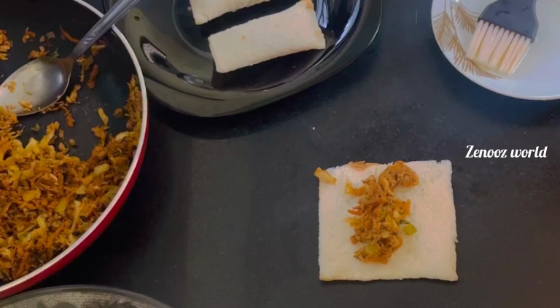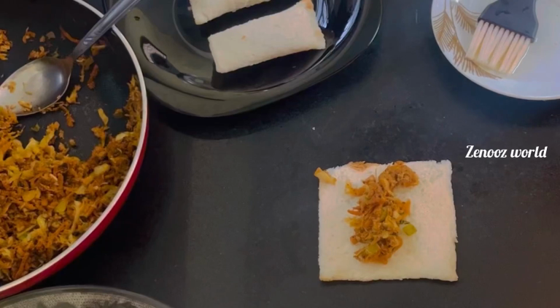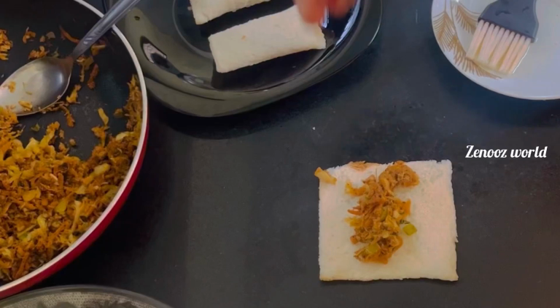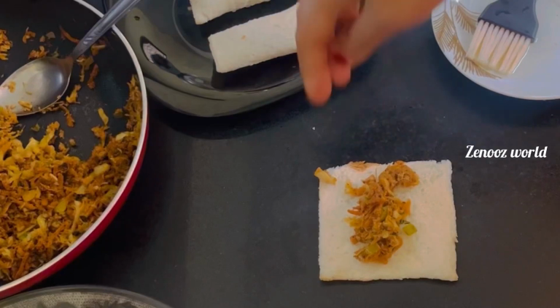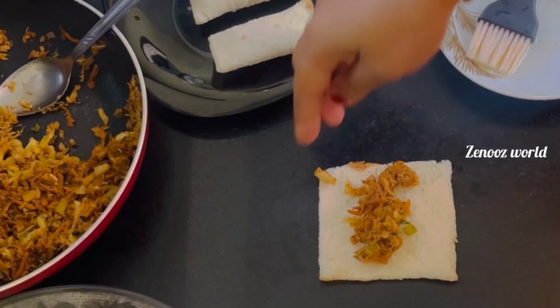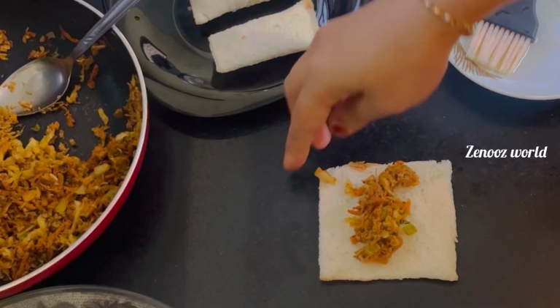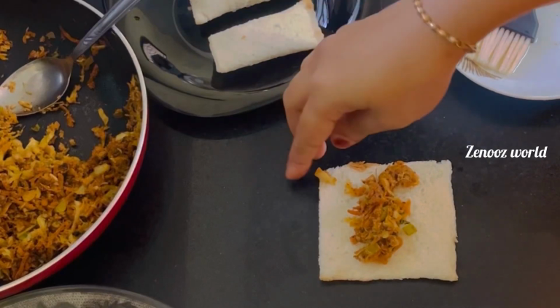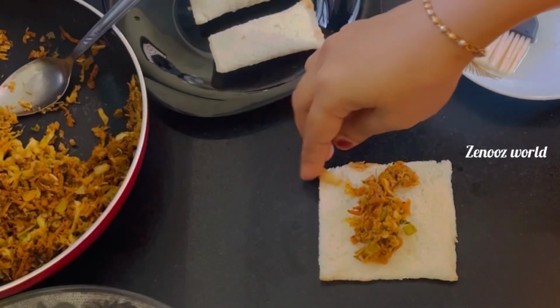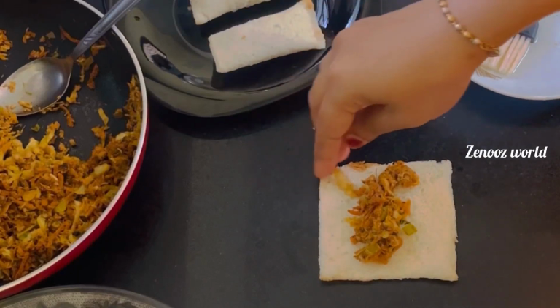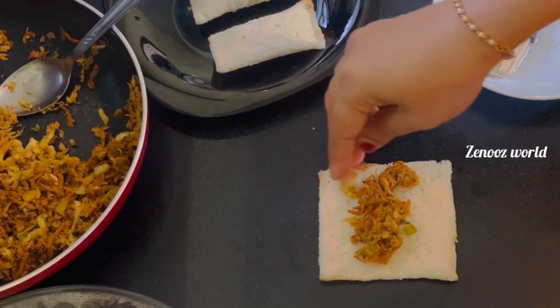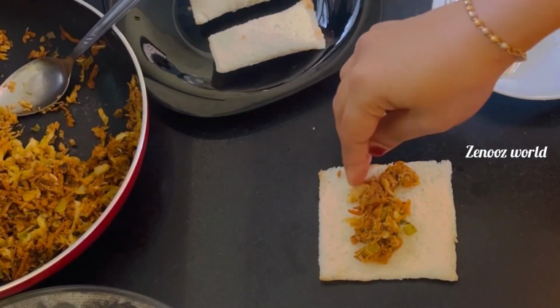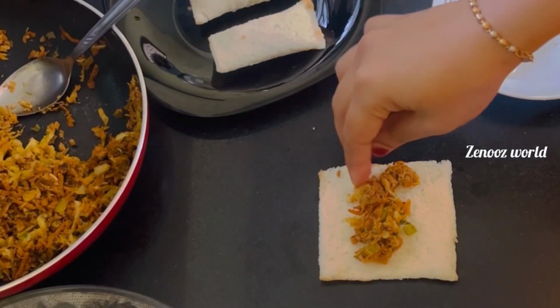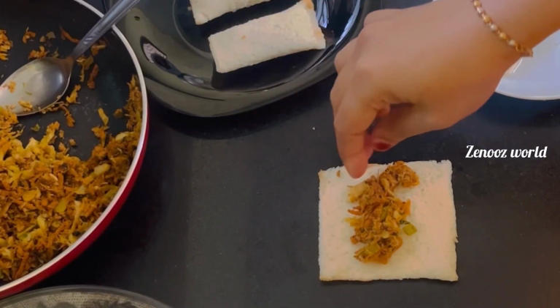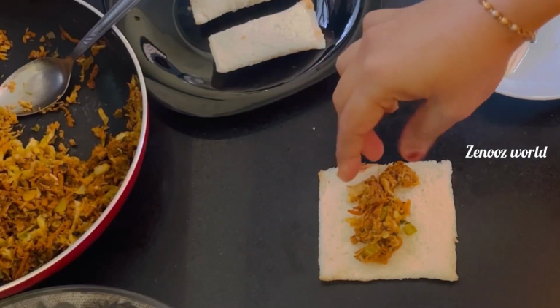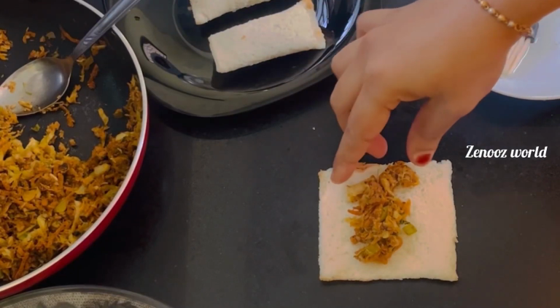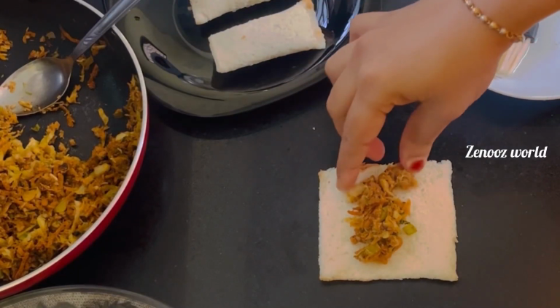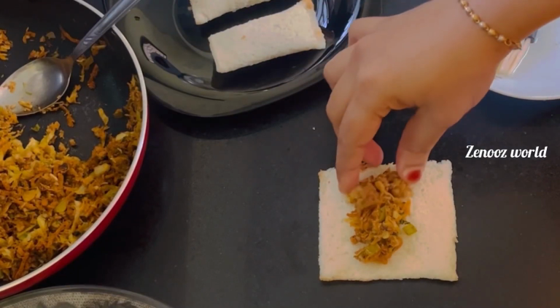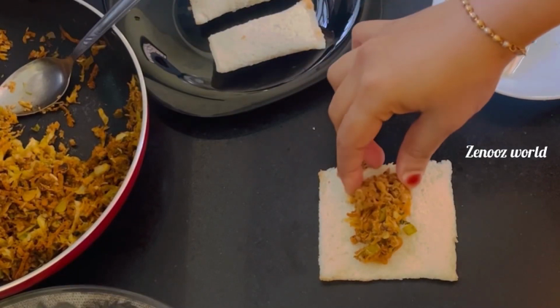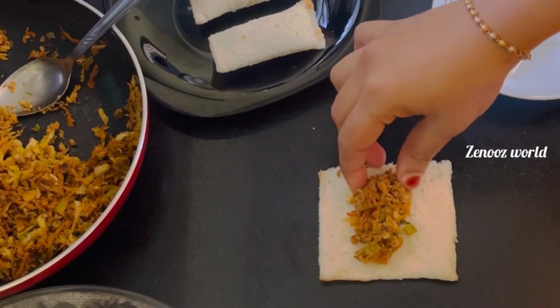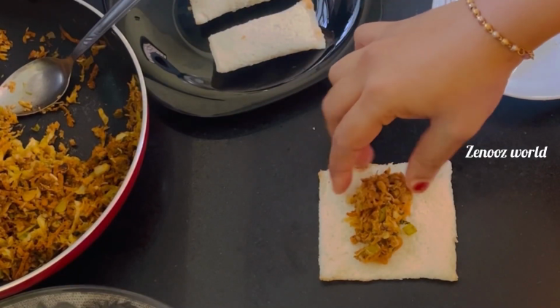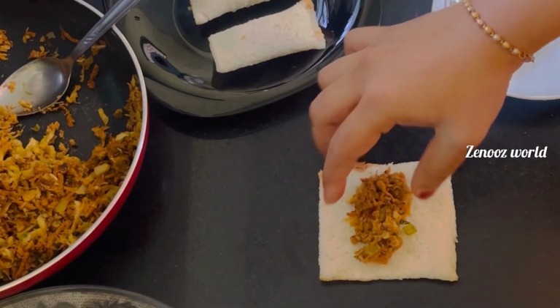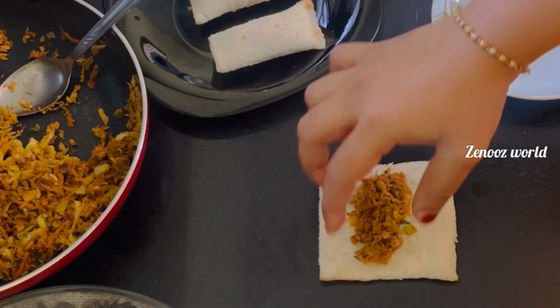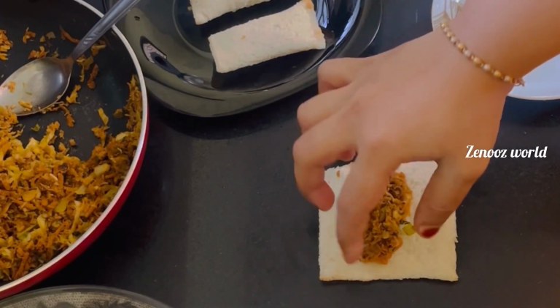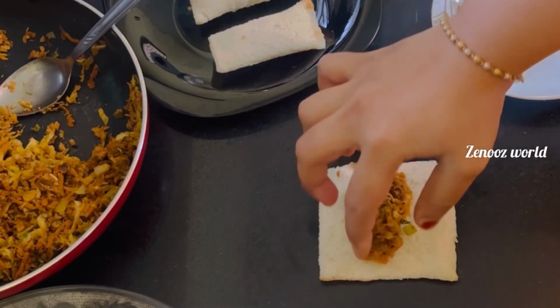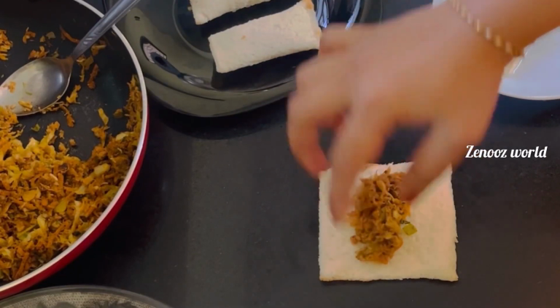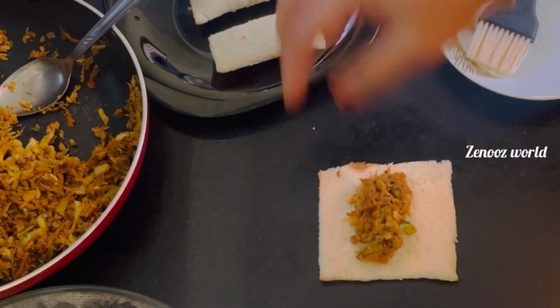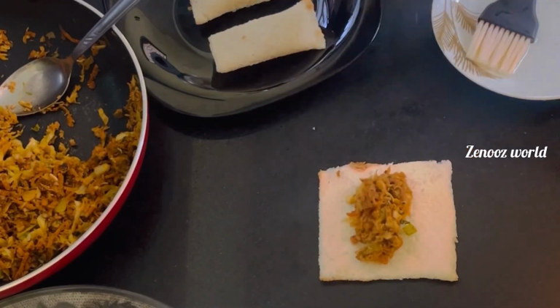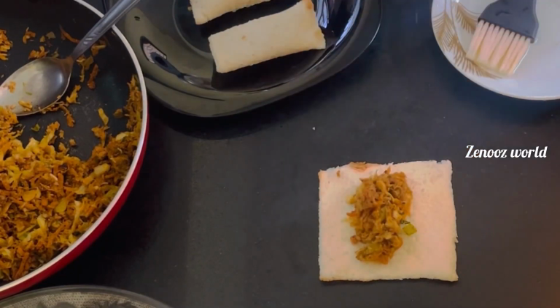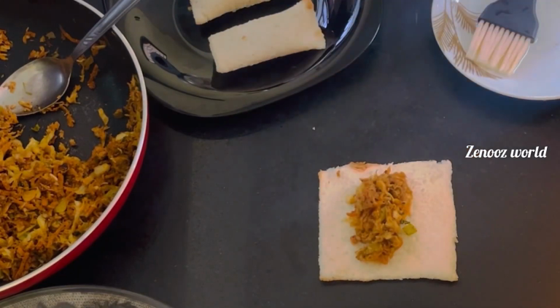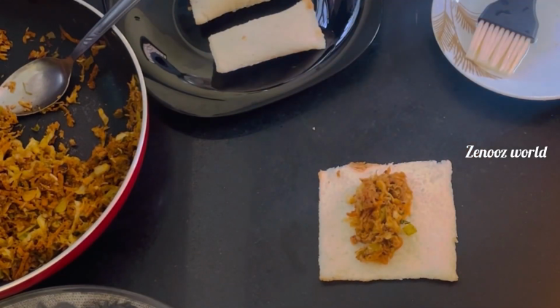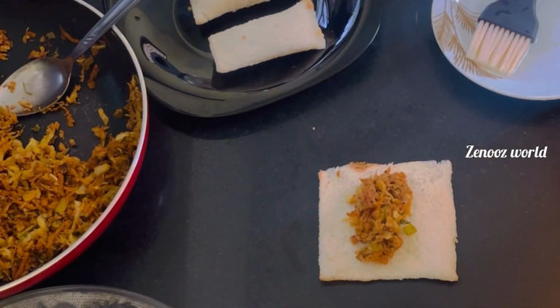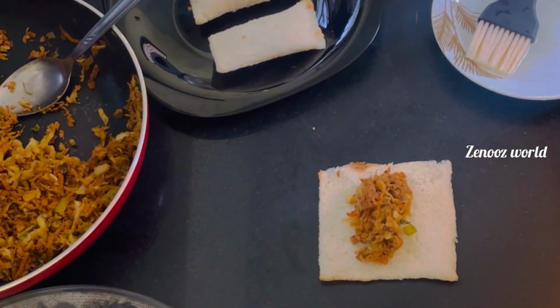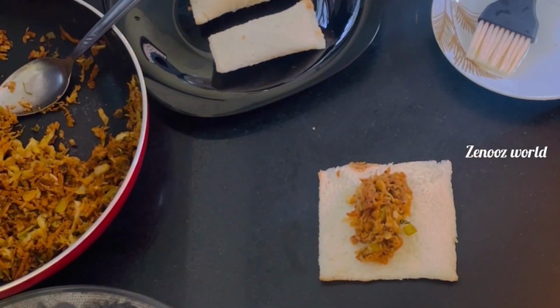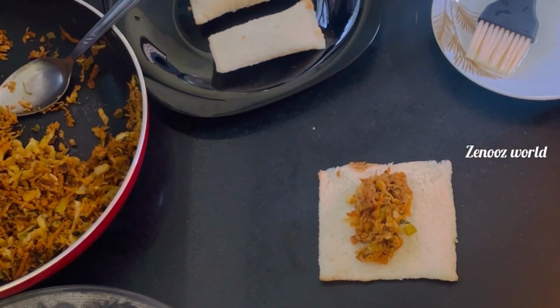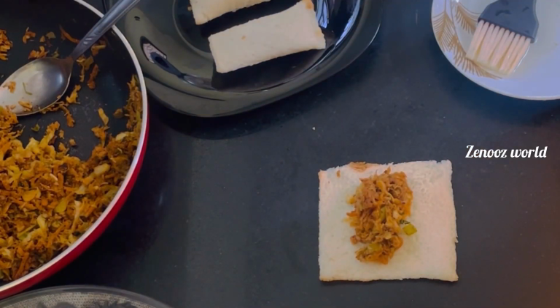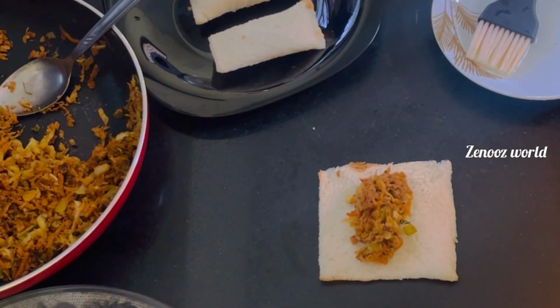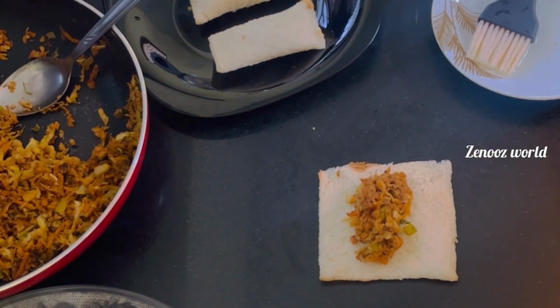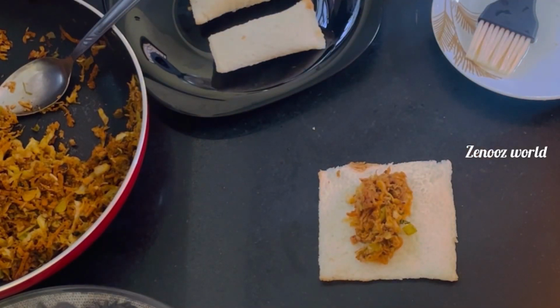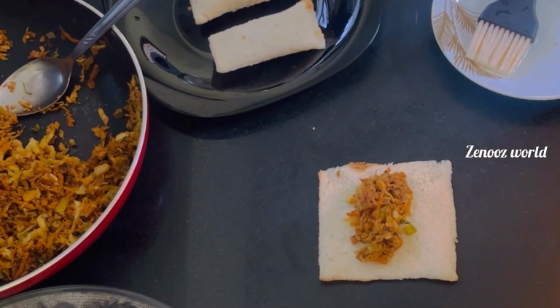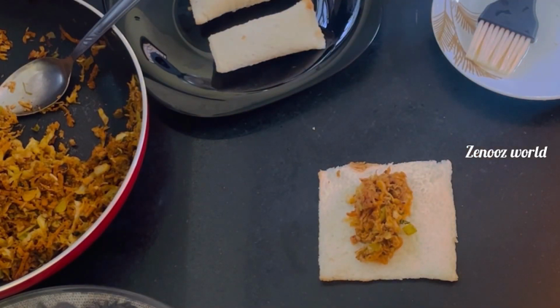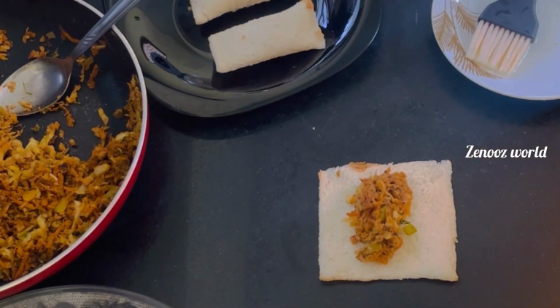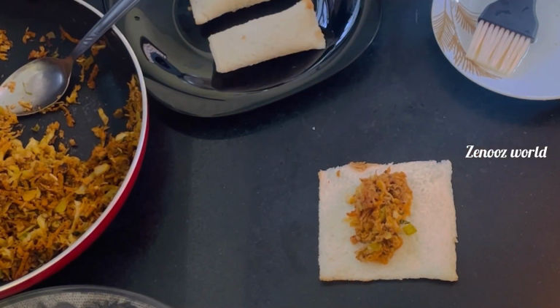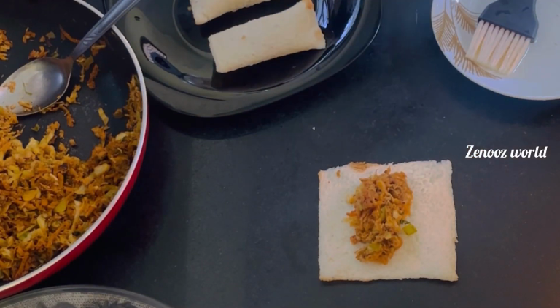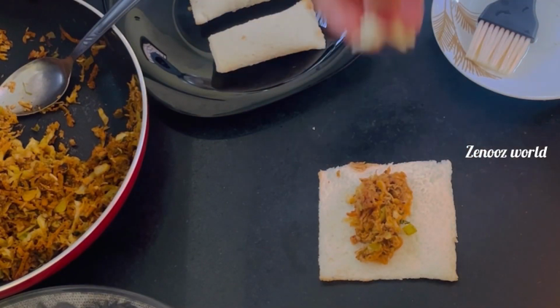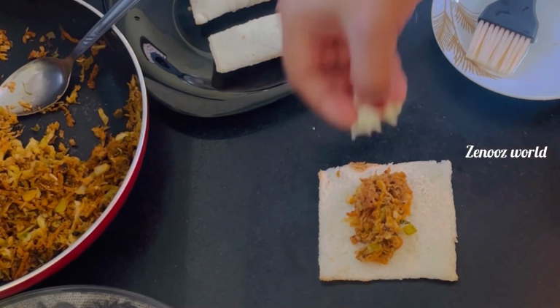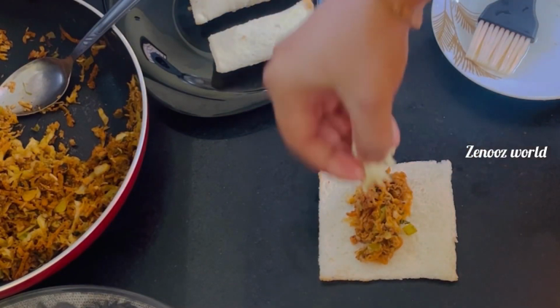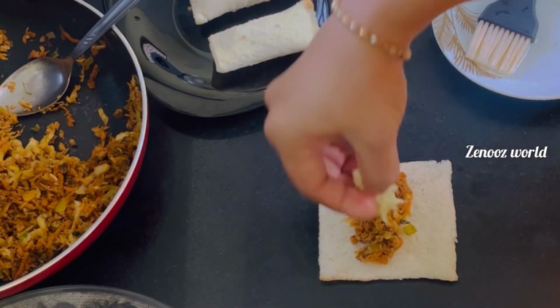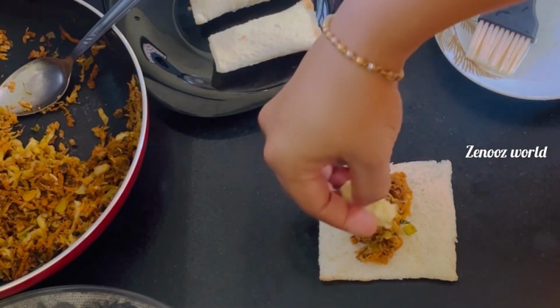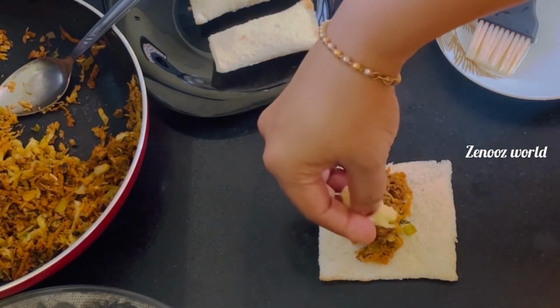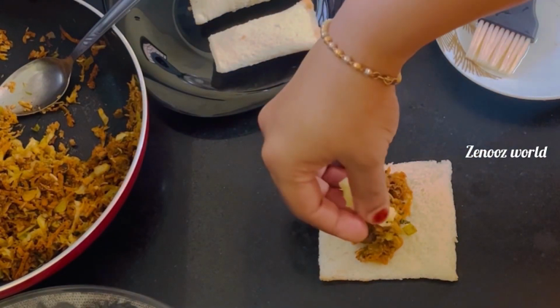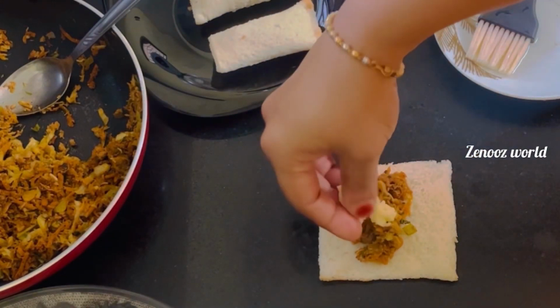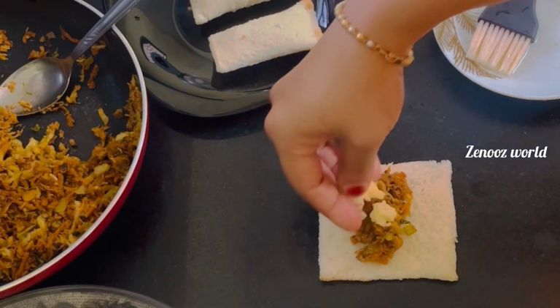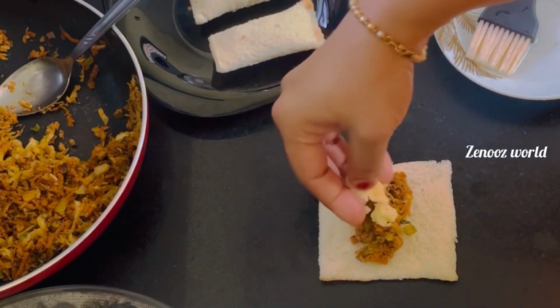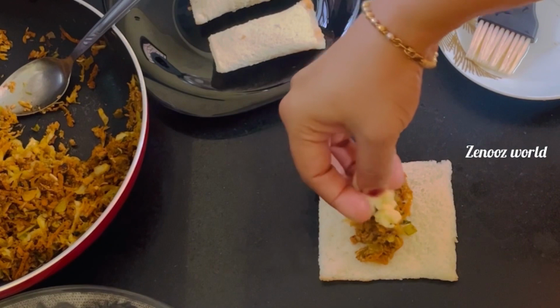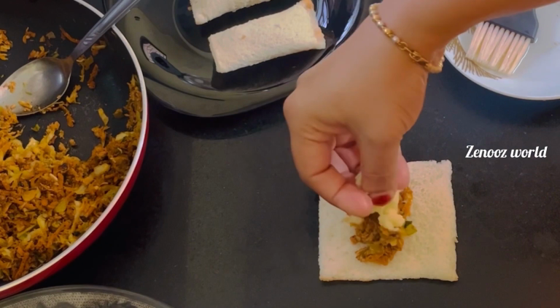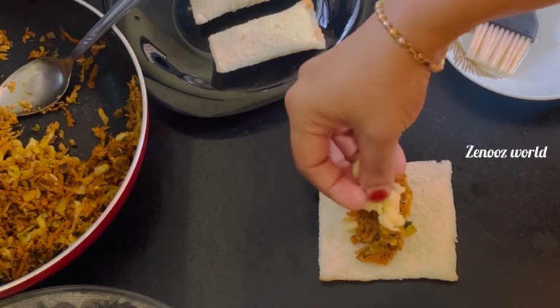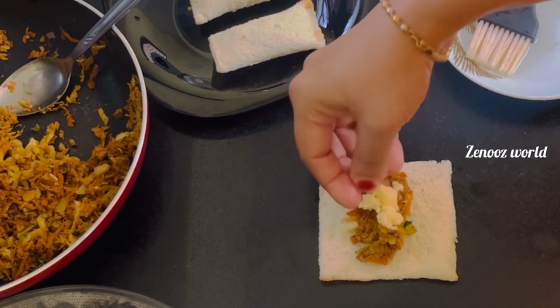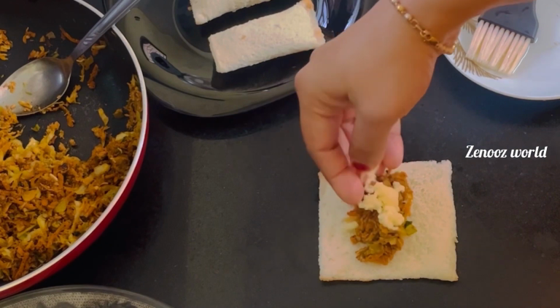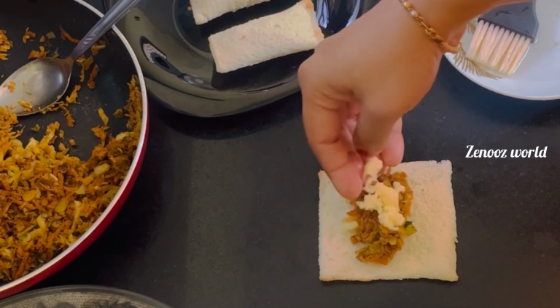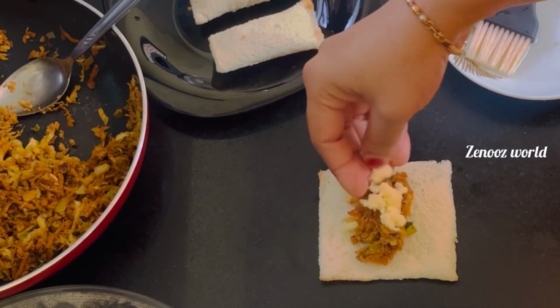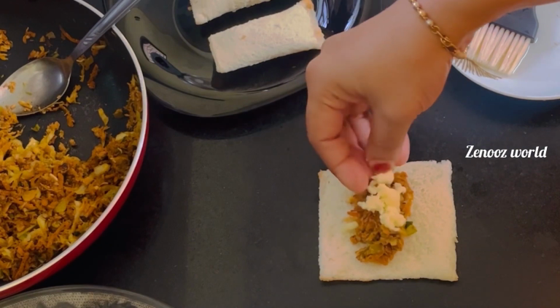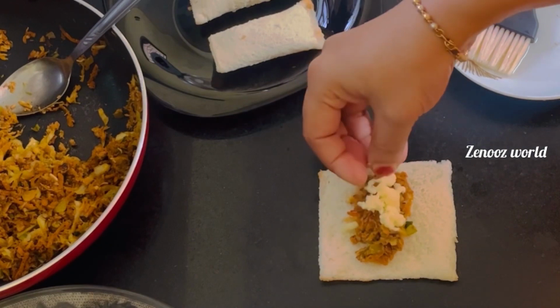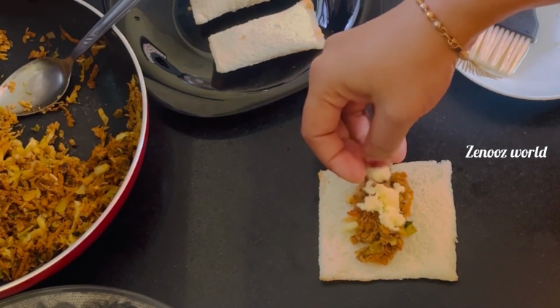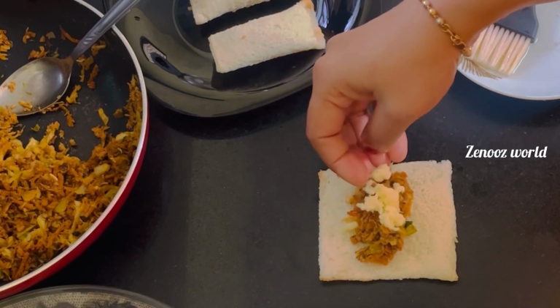Hi, welcome back. I have a recipe for this meal.